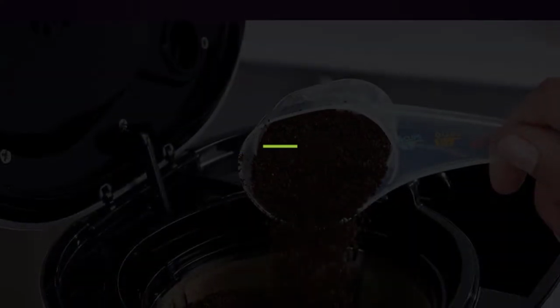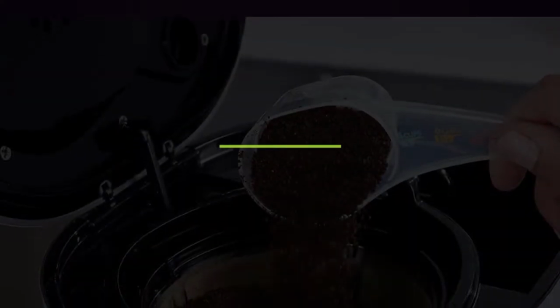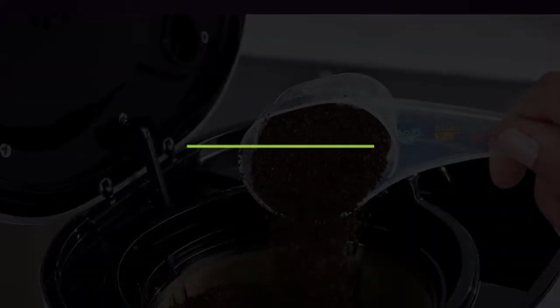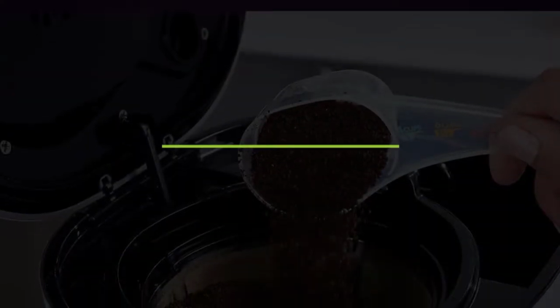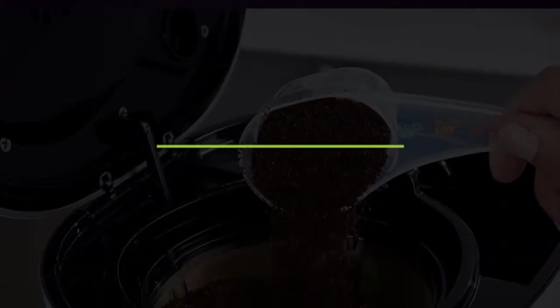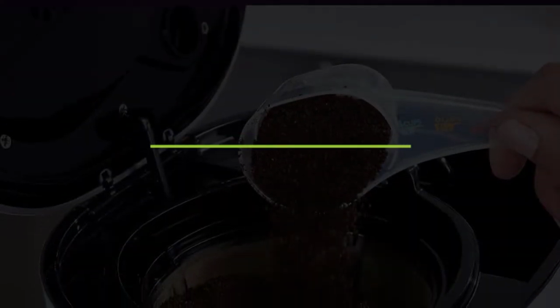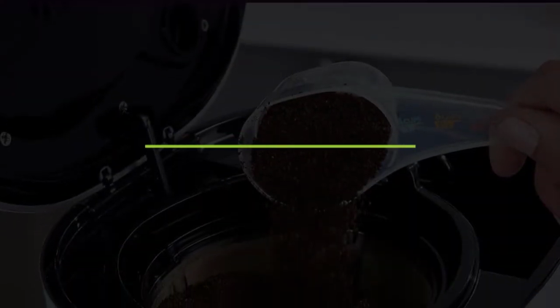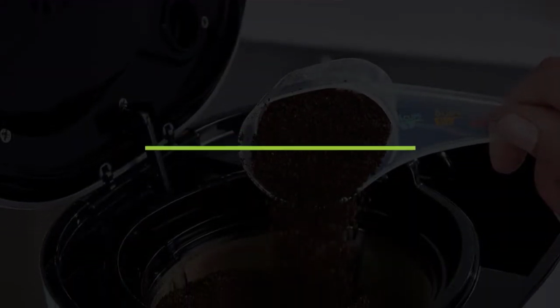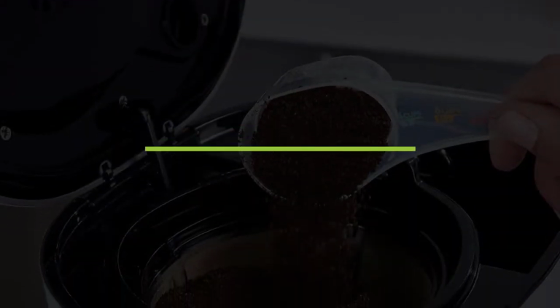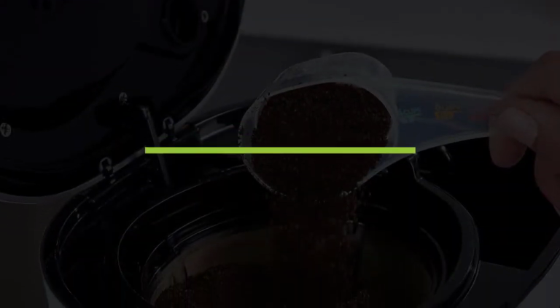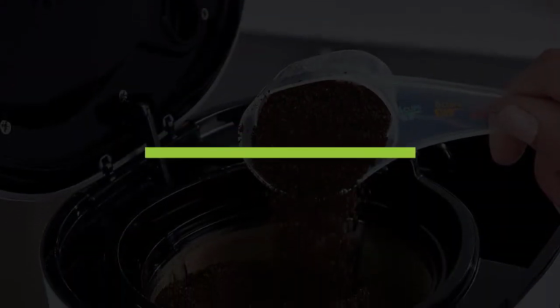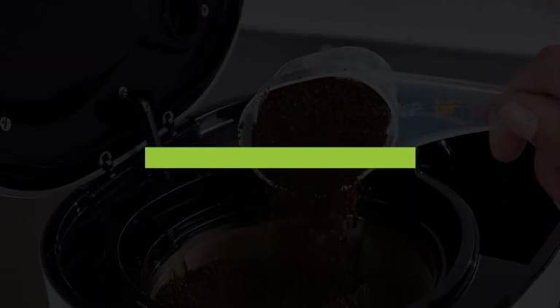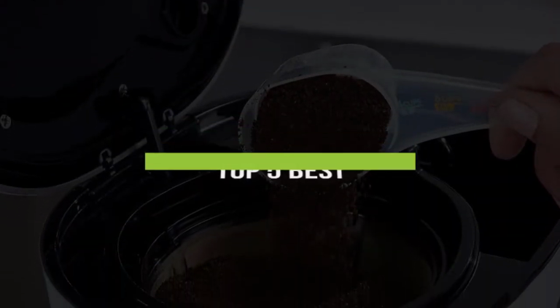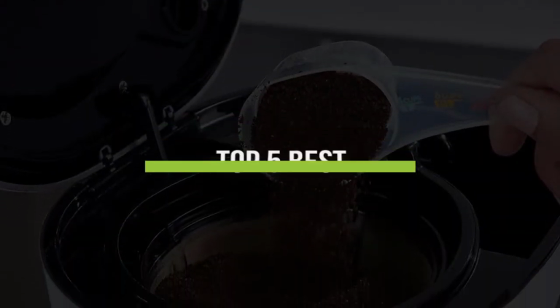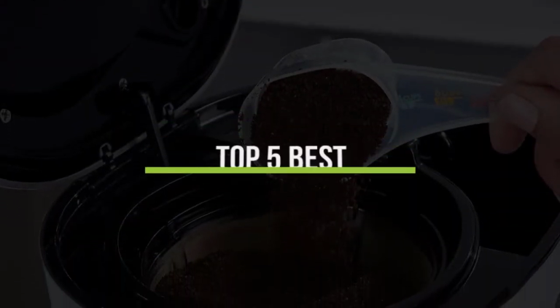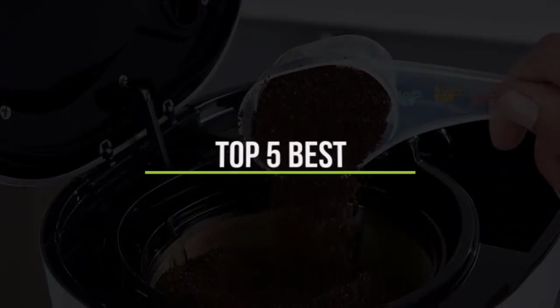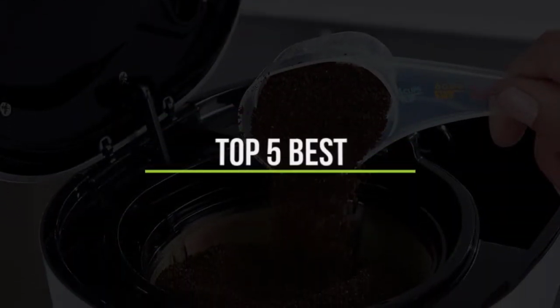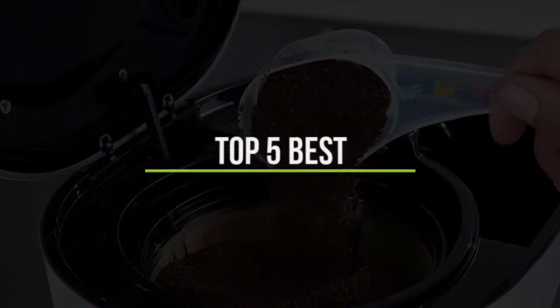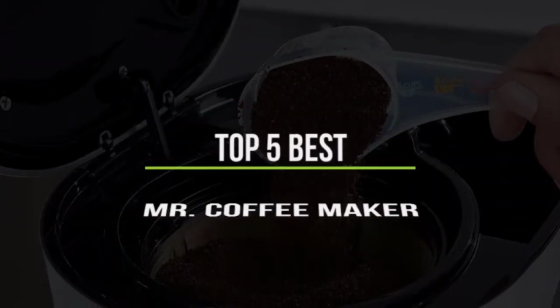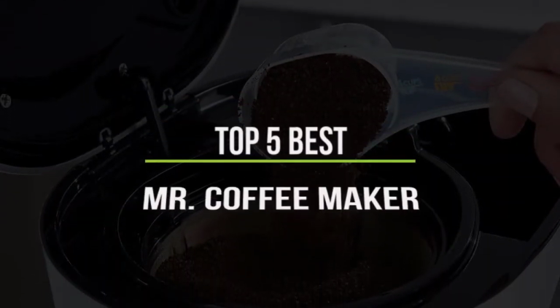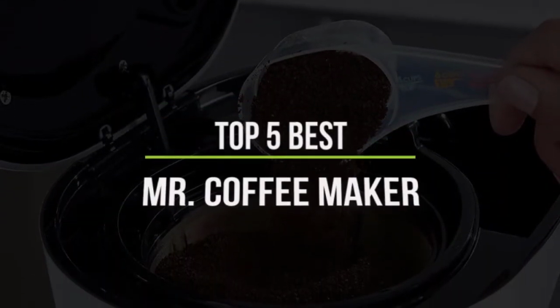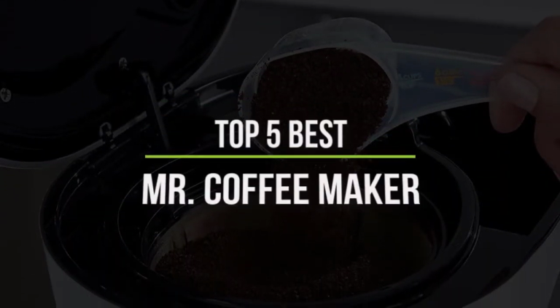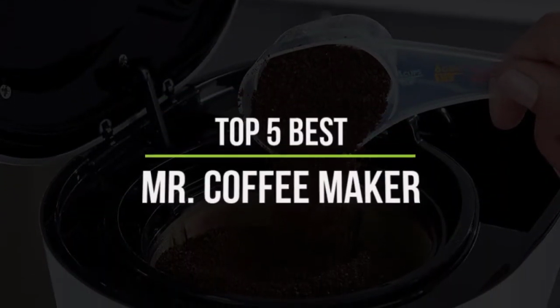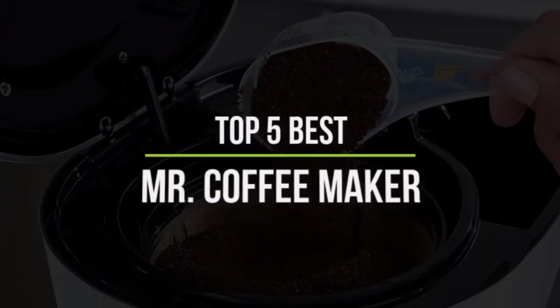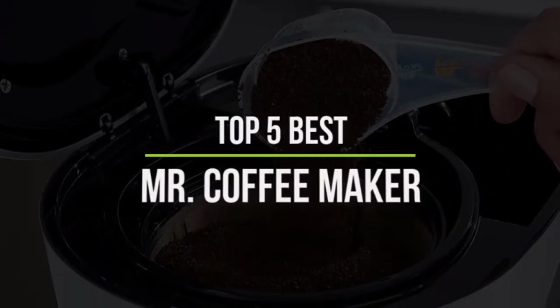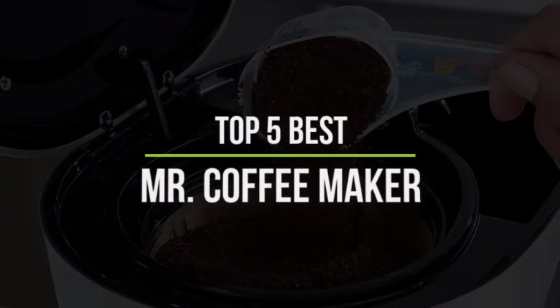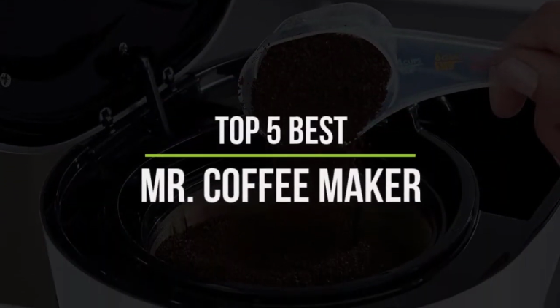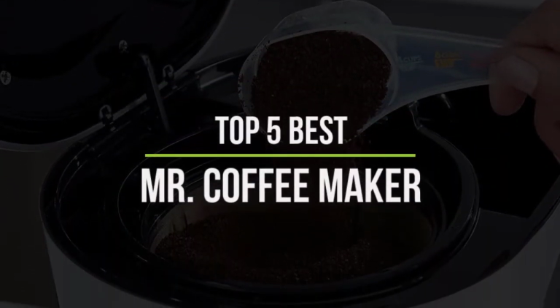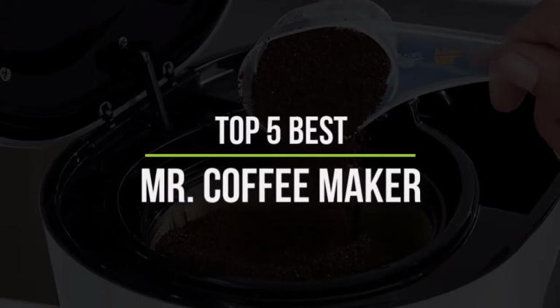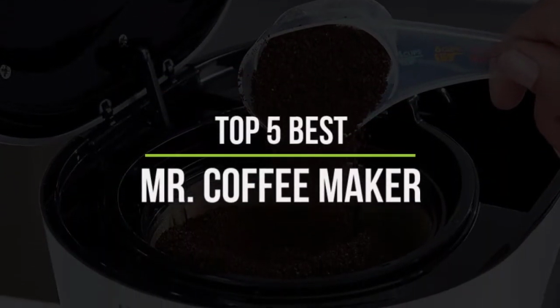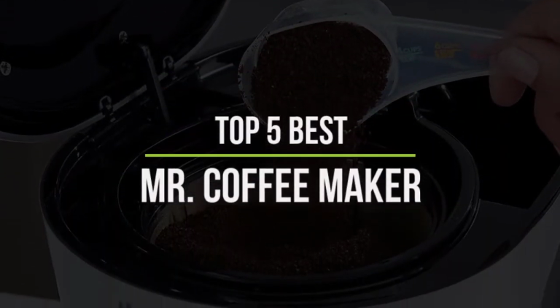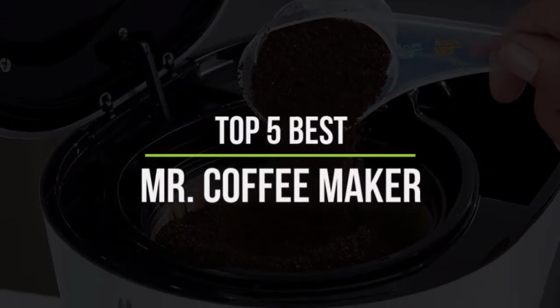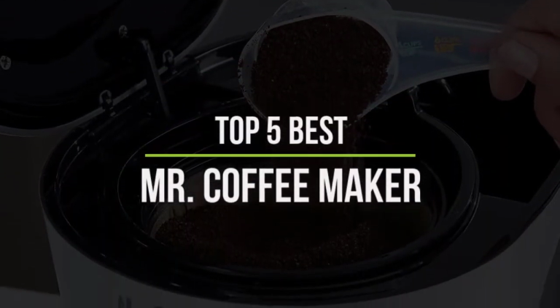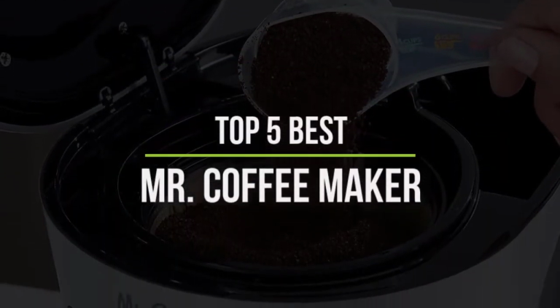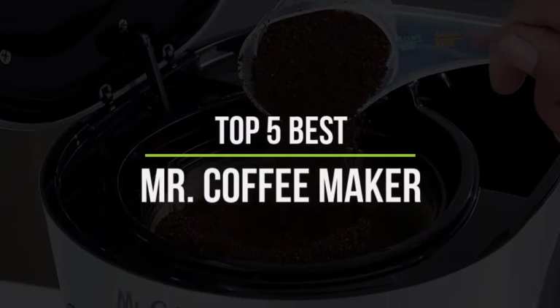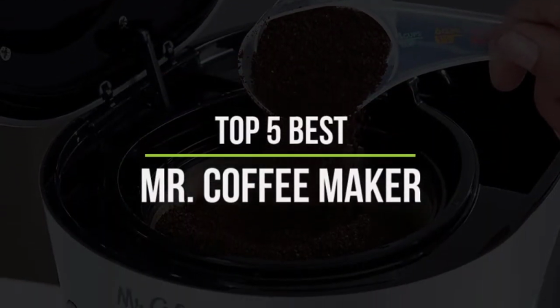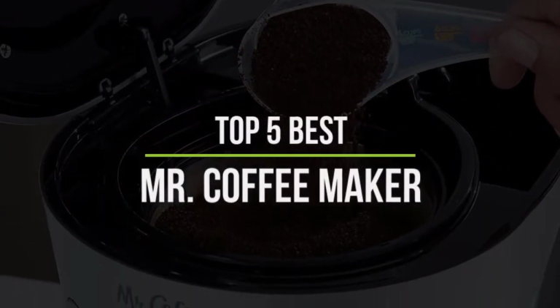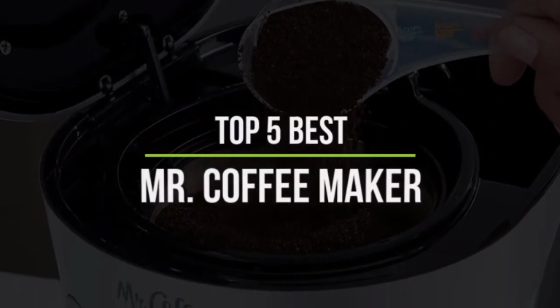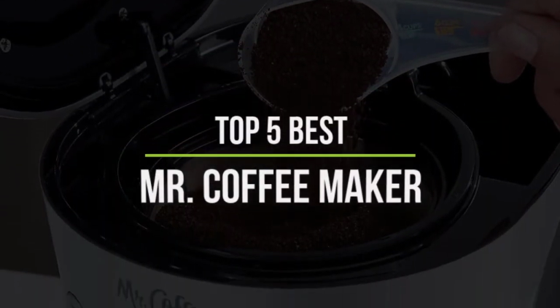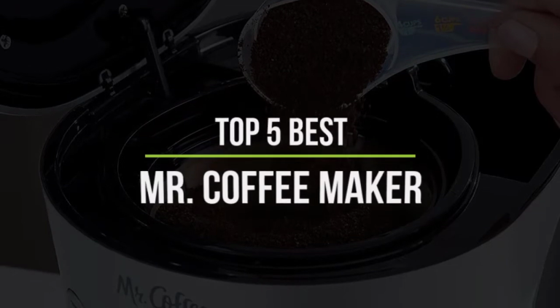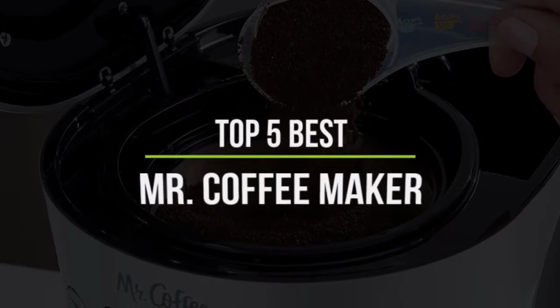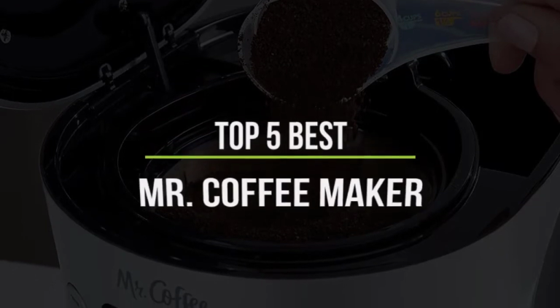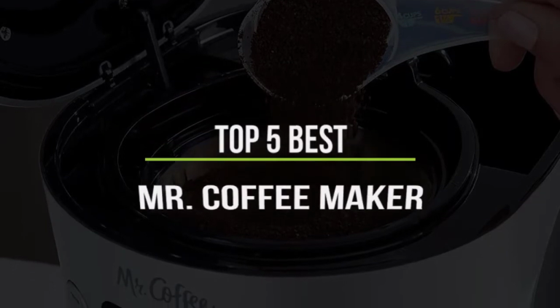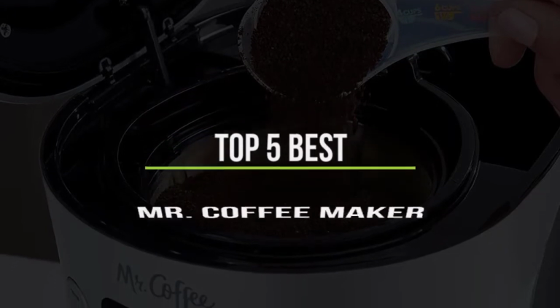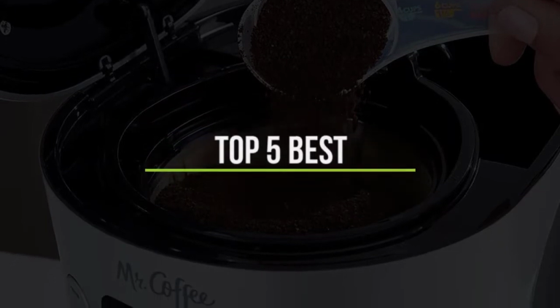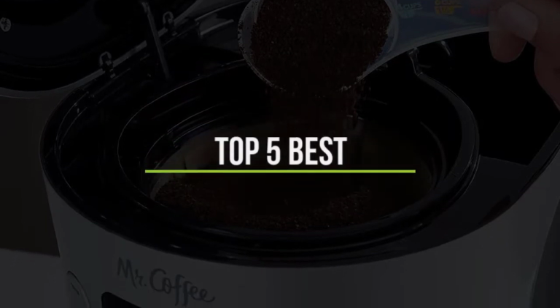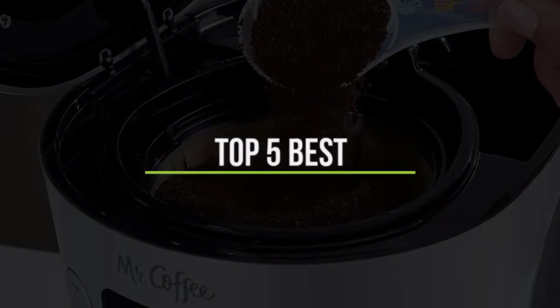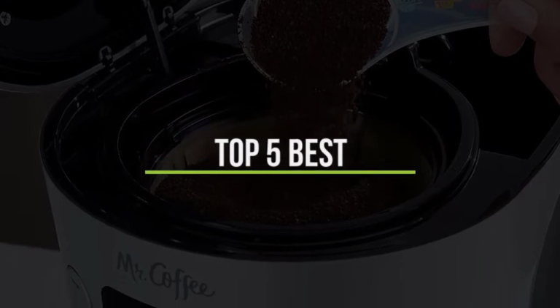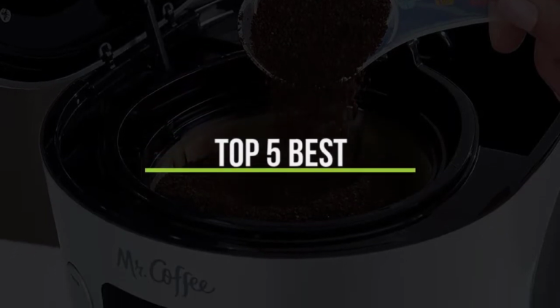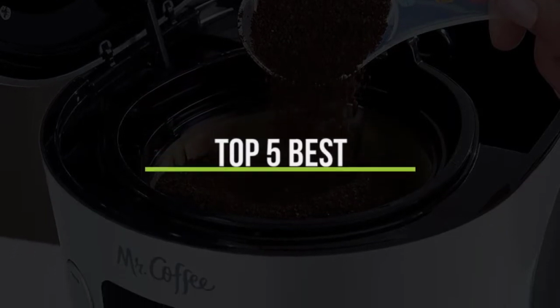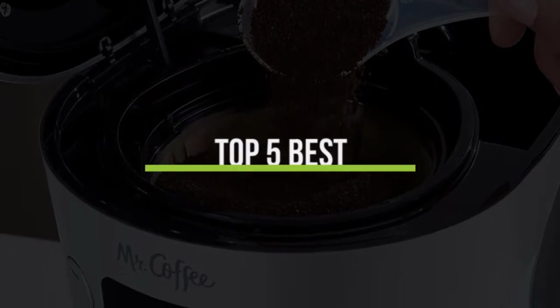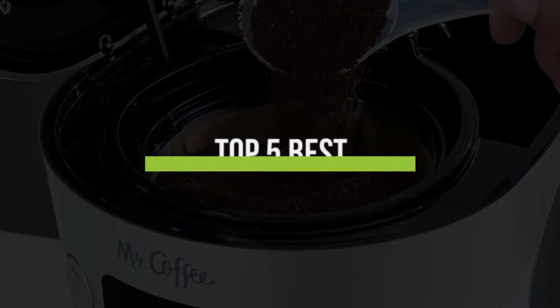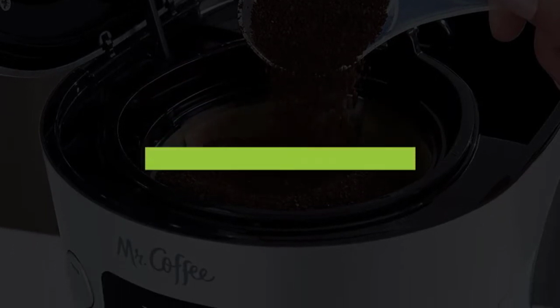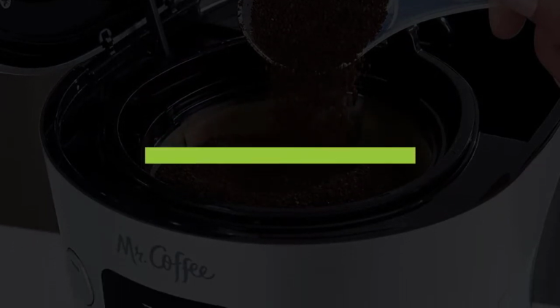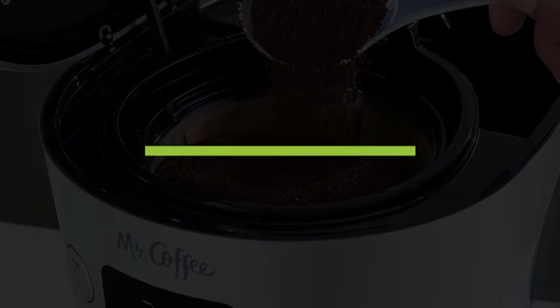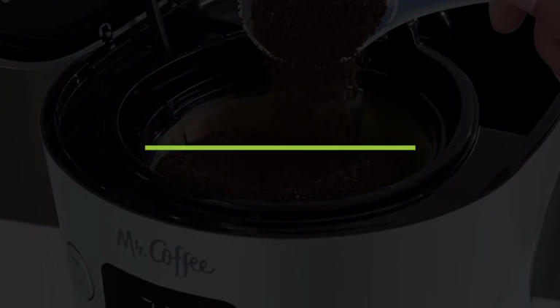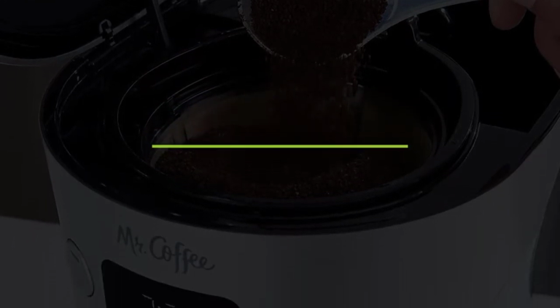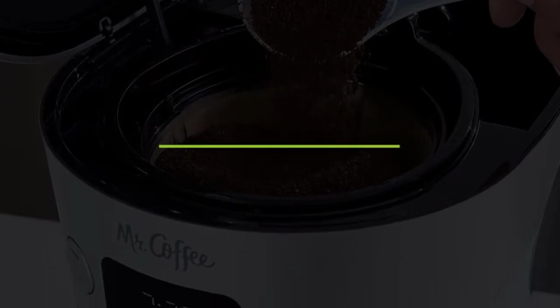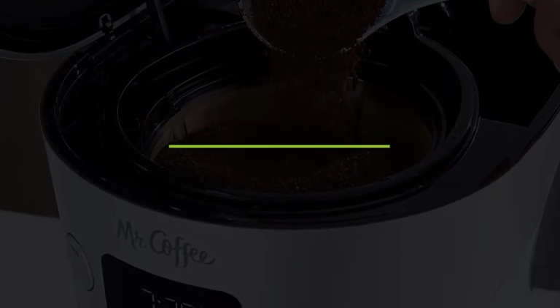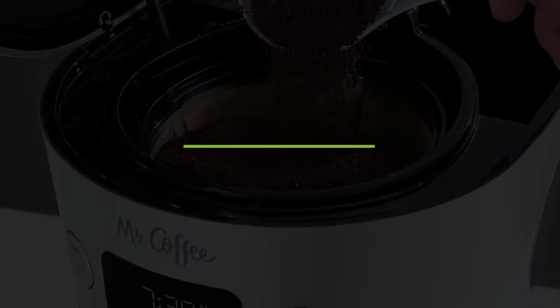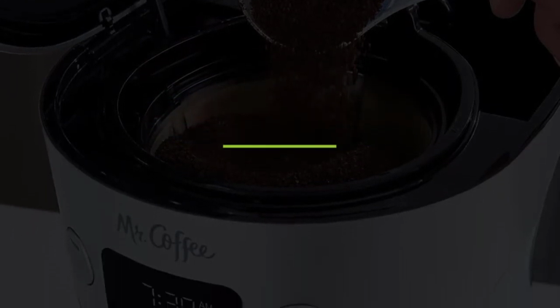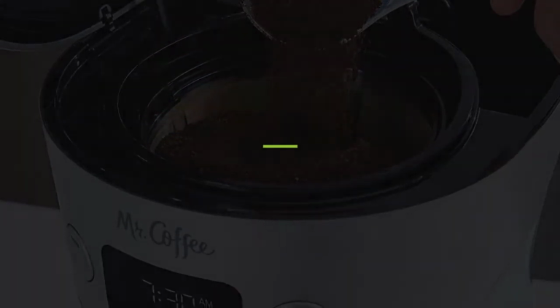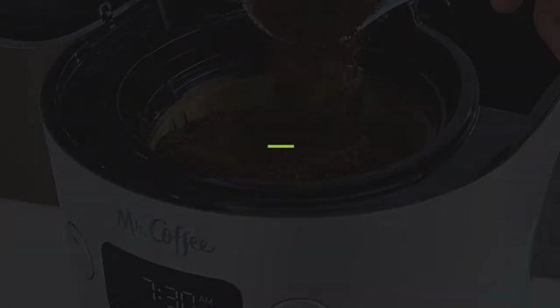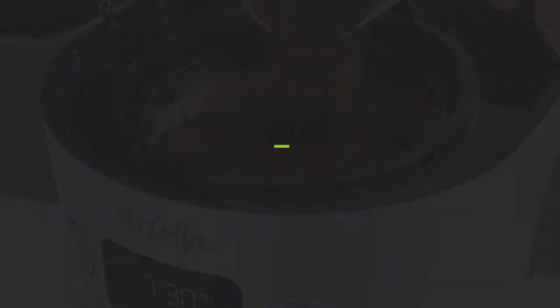In this video, we will discuss the top 5 best Mr. Coffee makers. So let's get started.